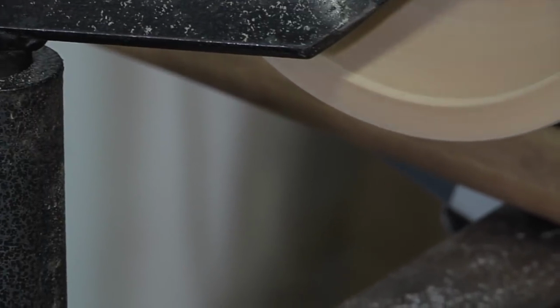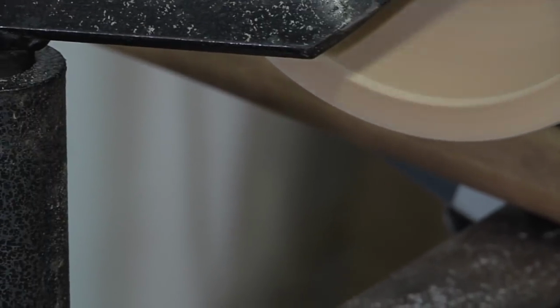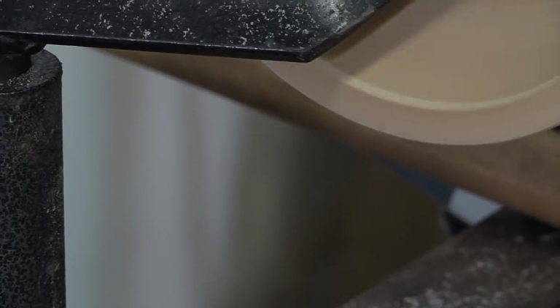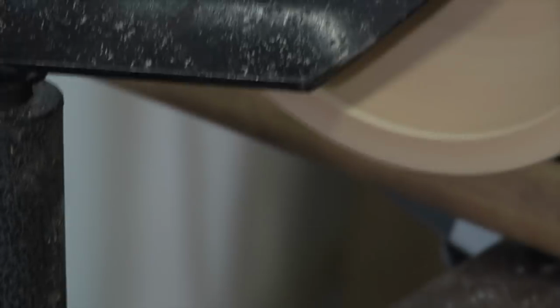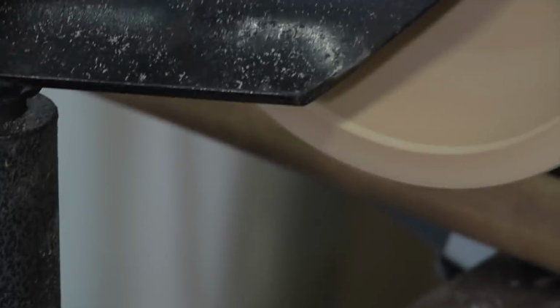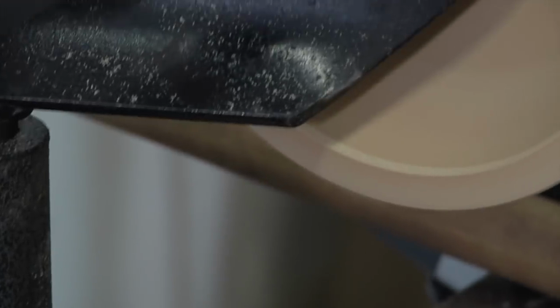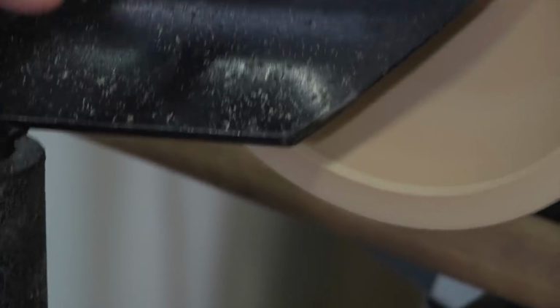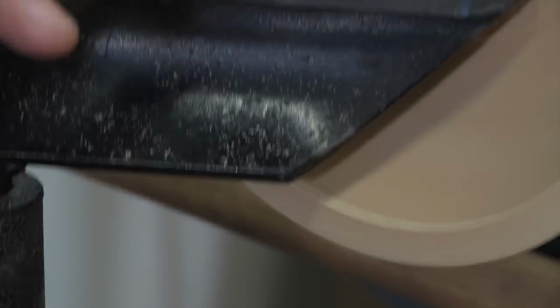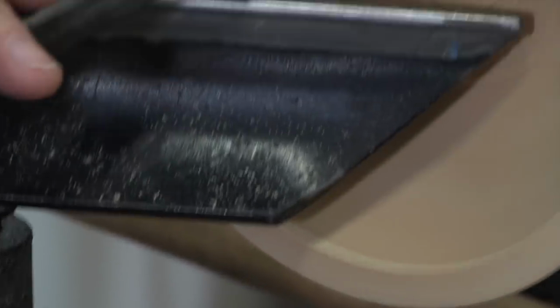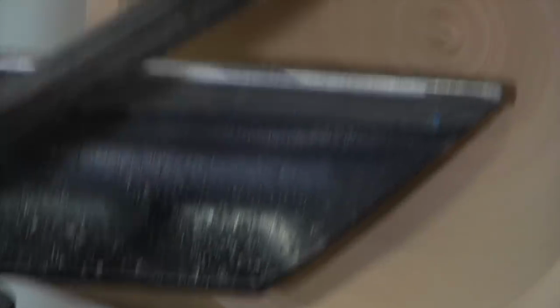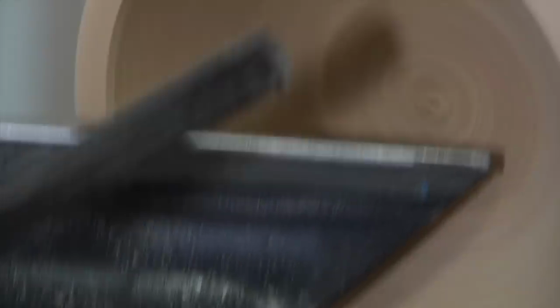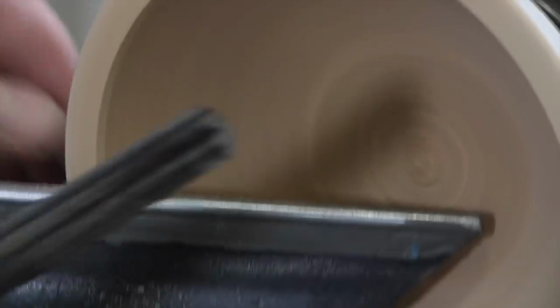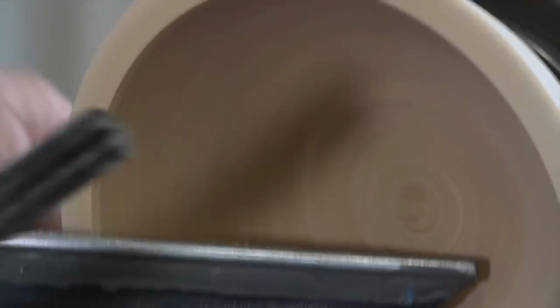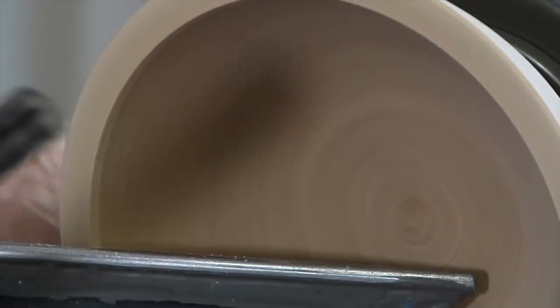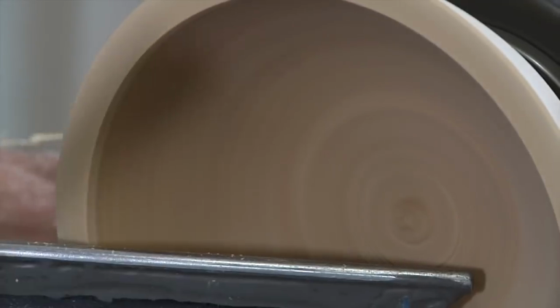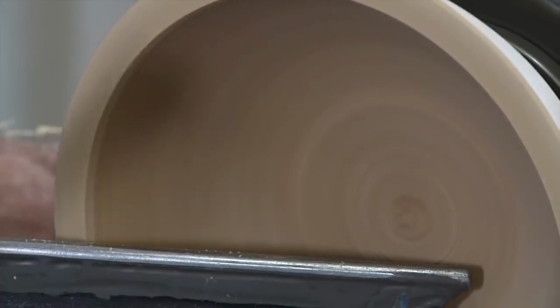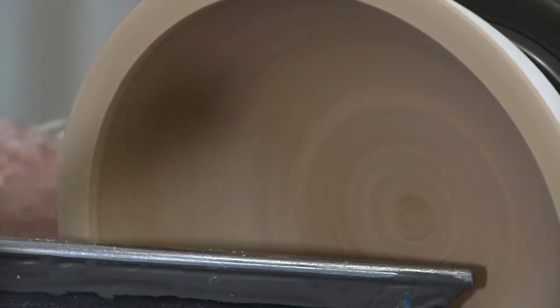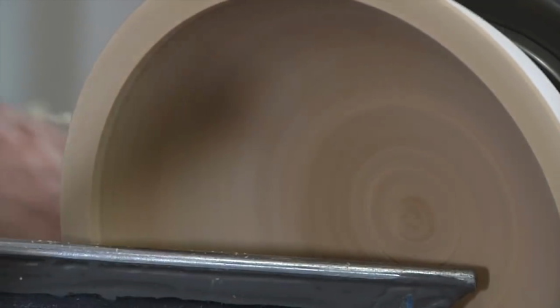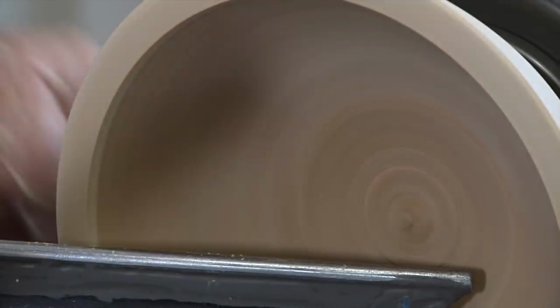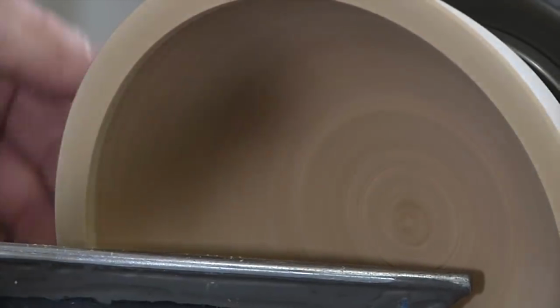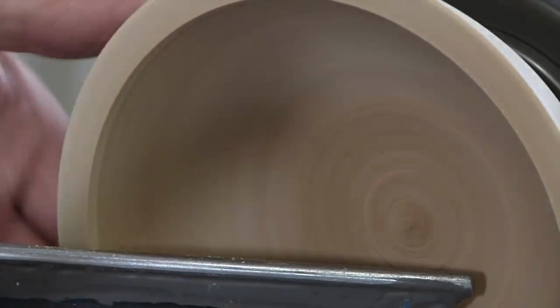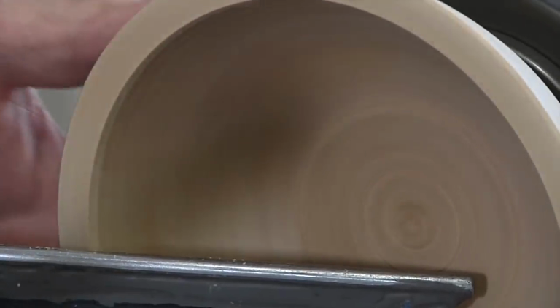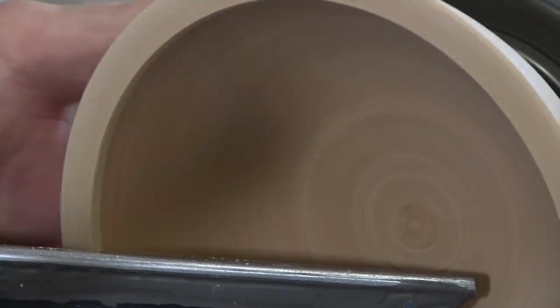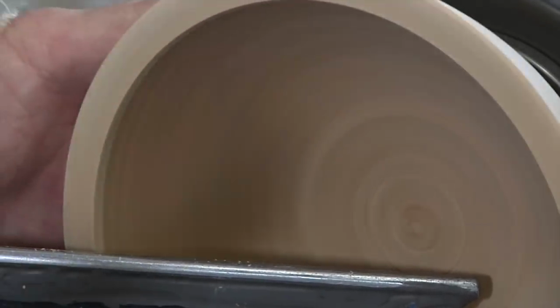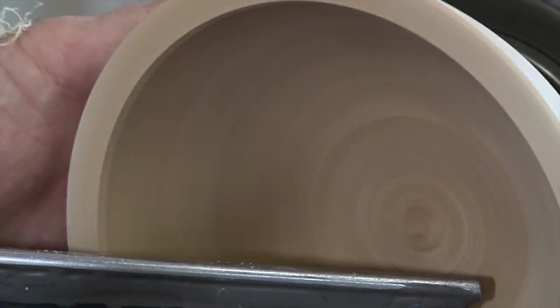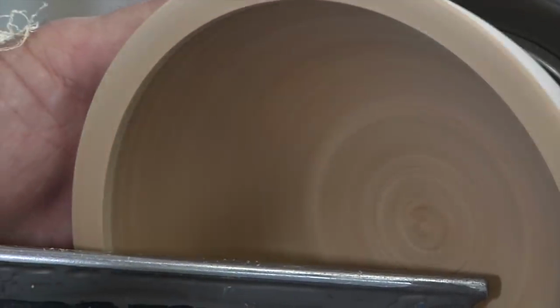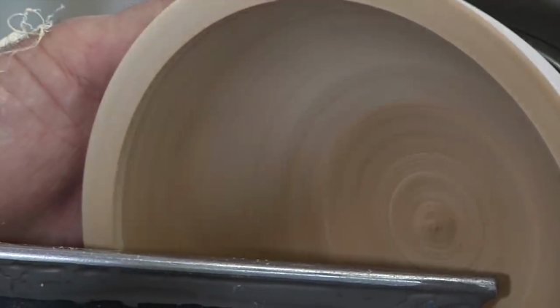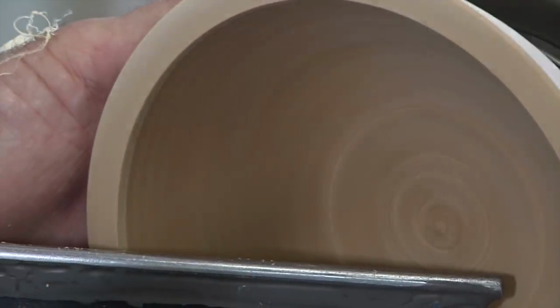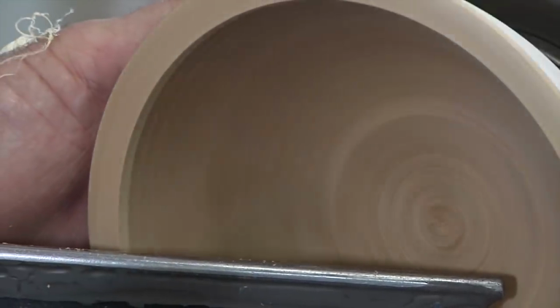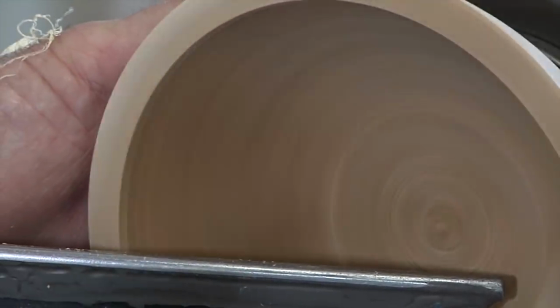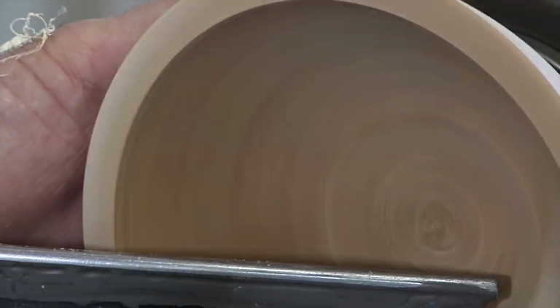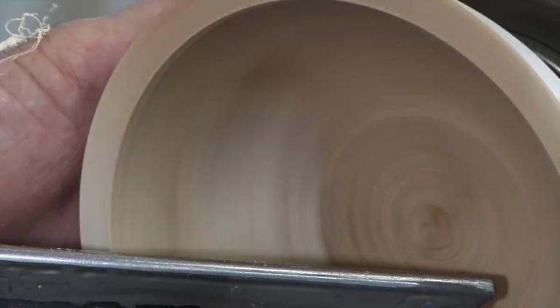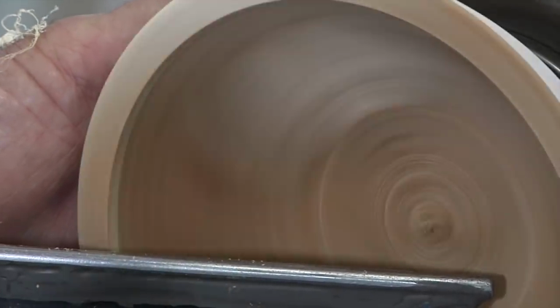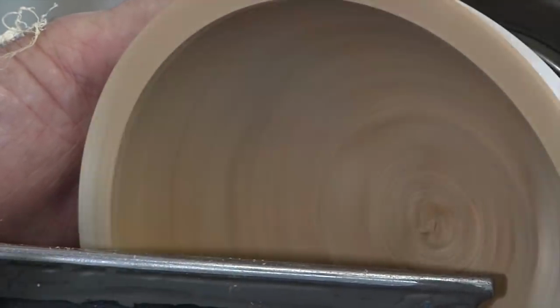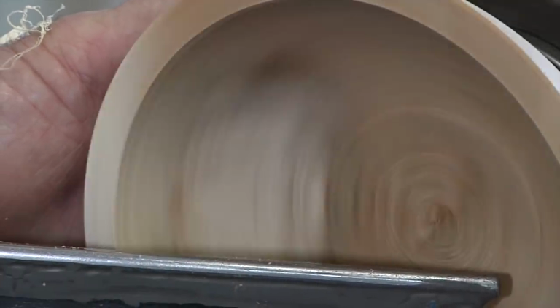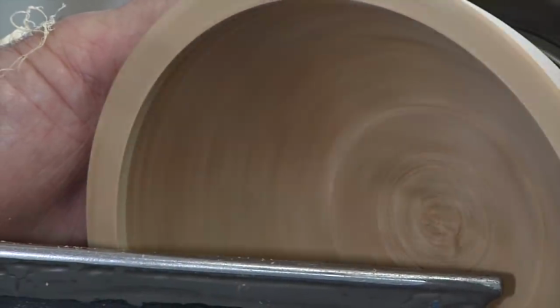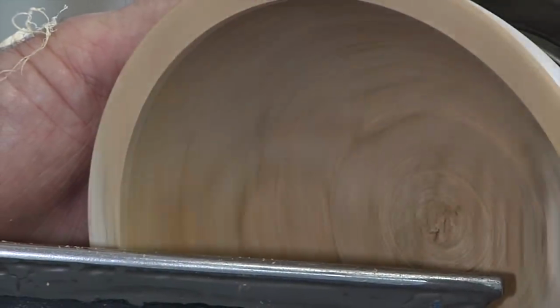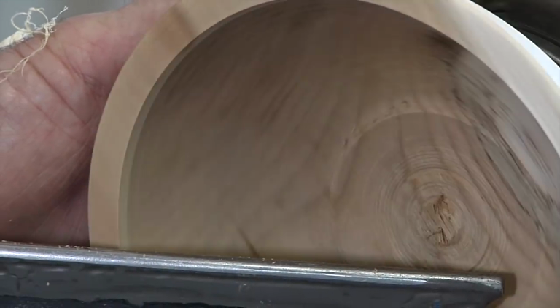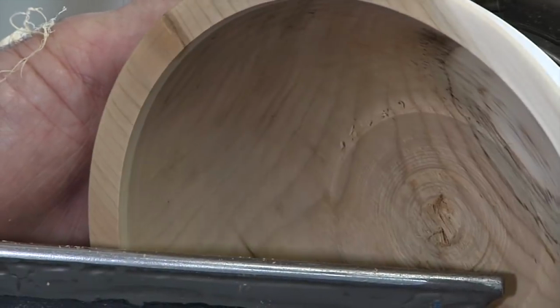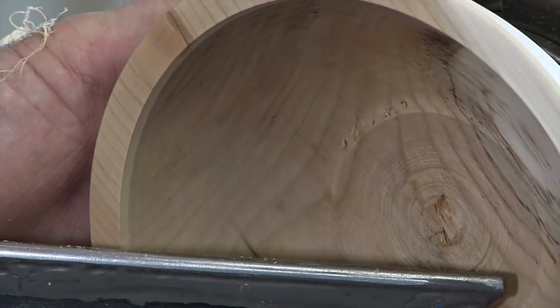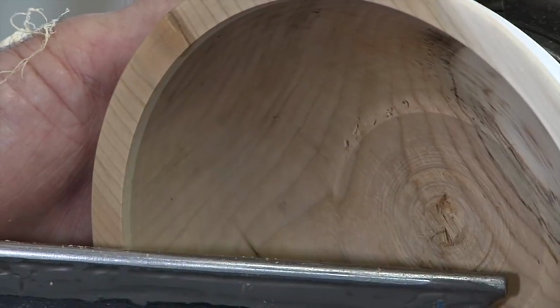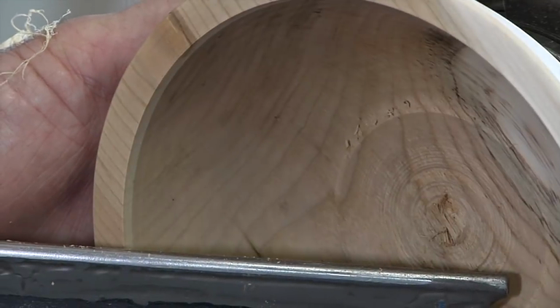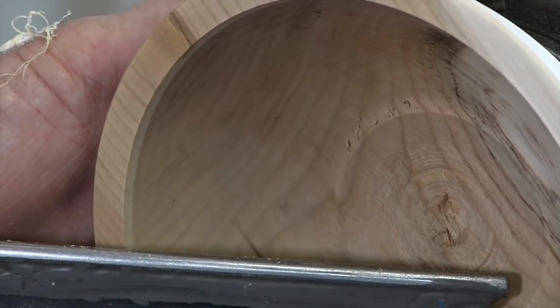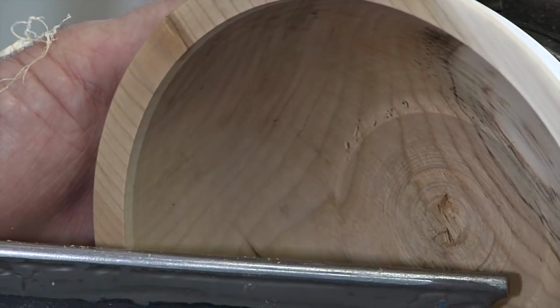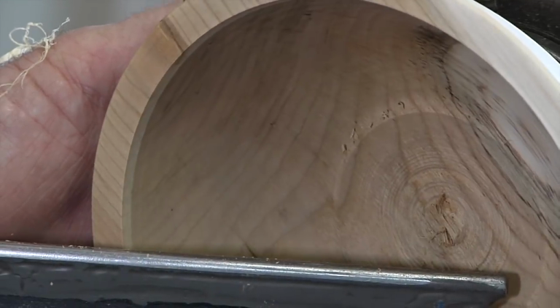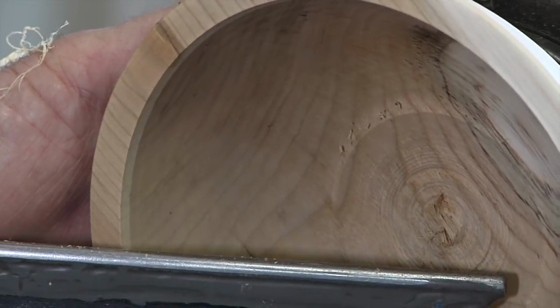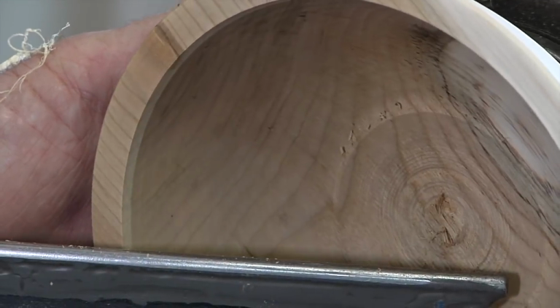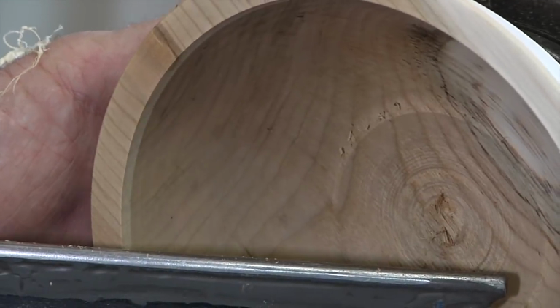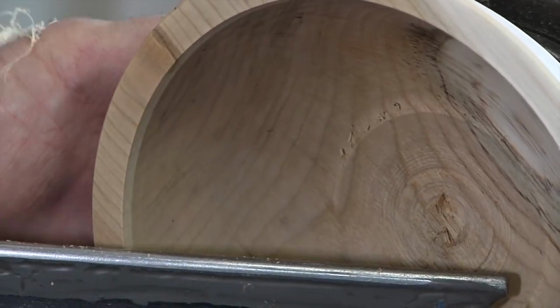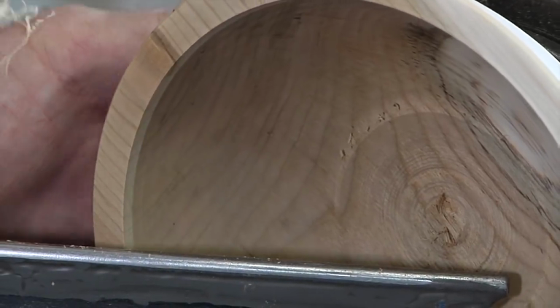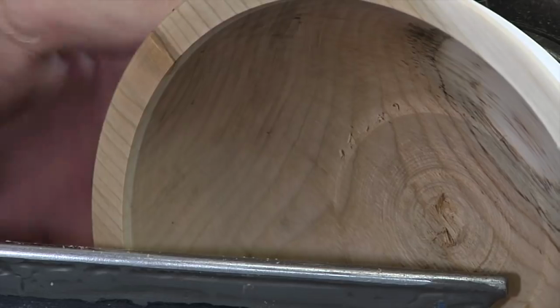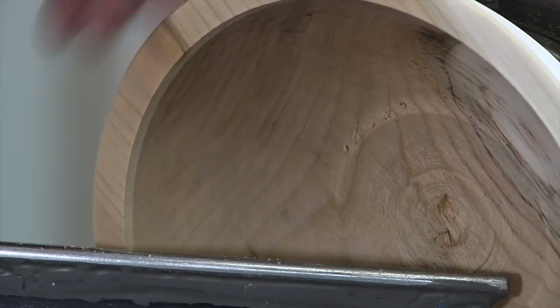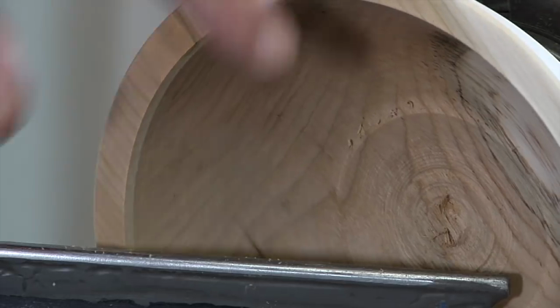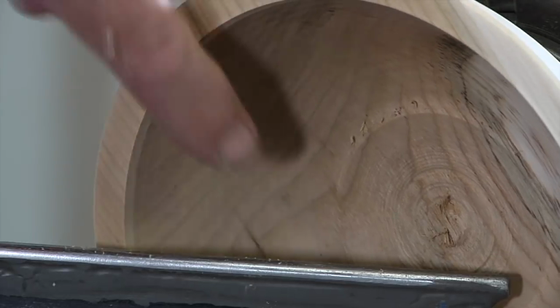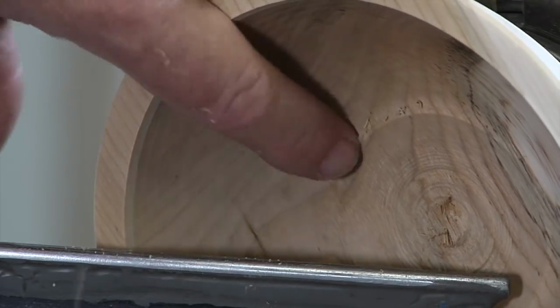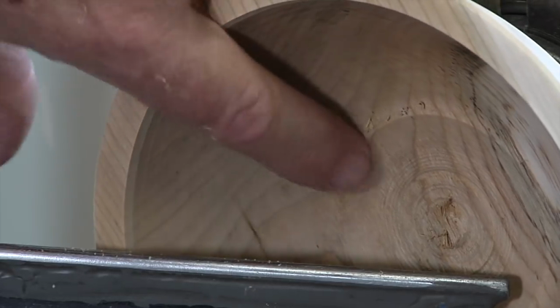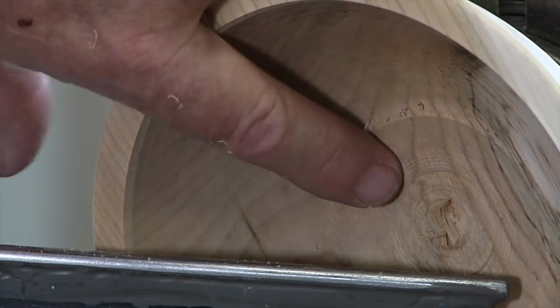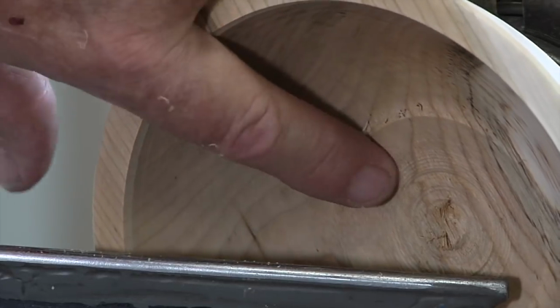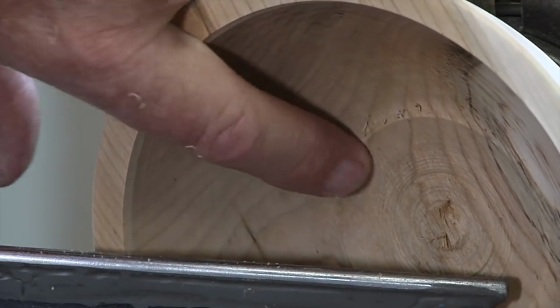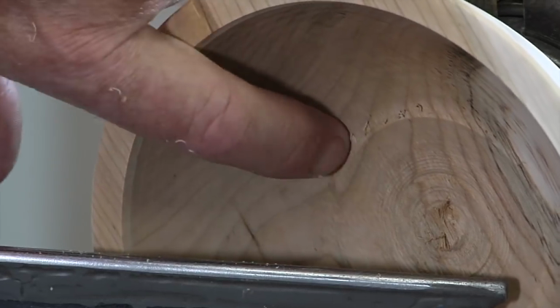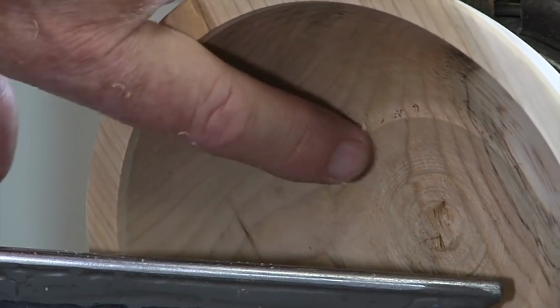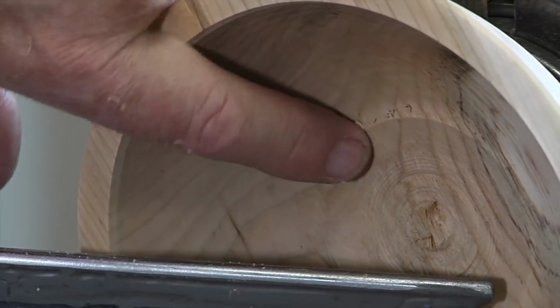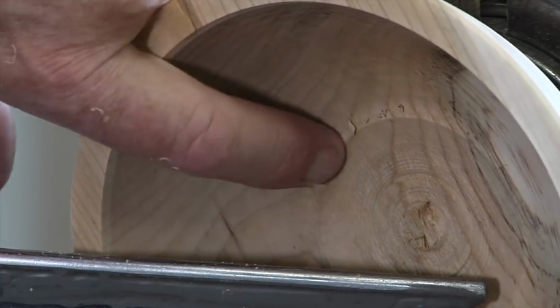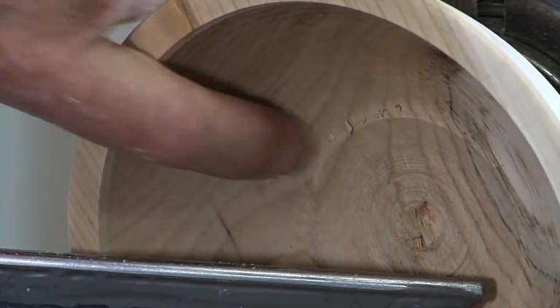Now going across the bottom. You can see how rough that is in there right now.